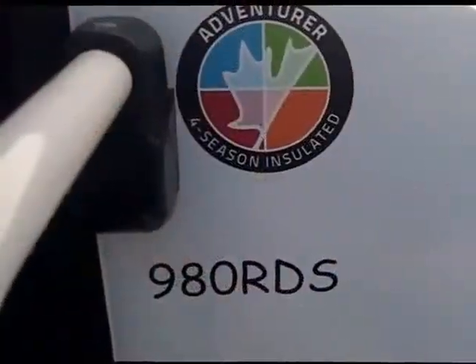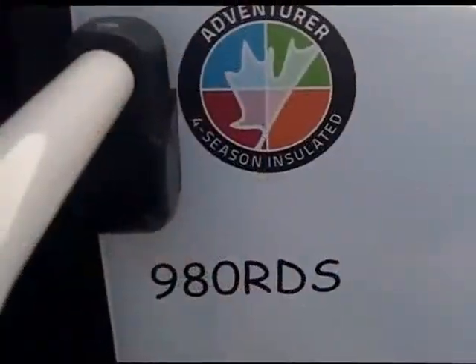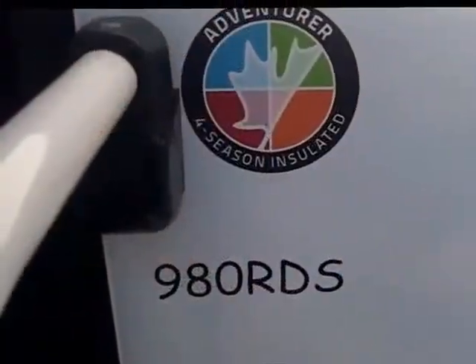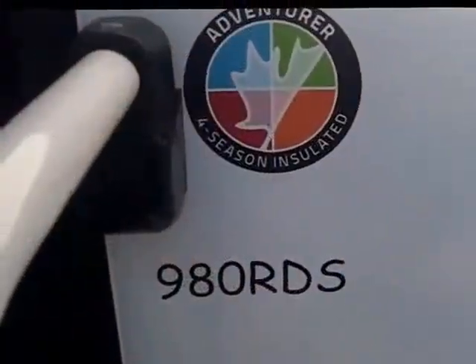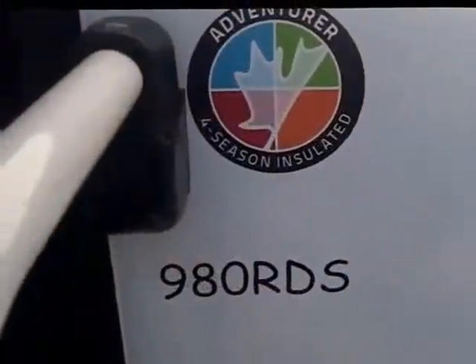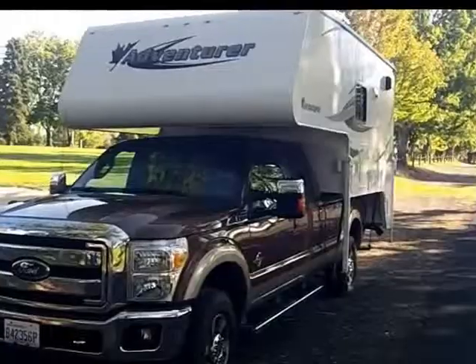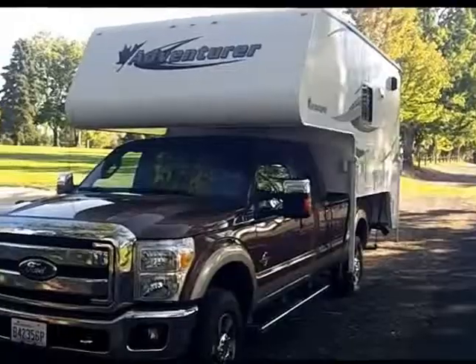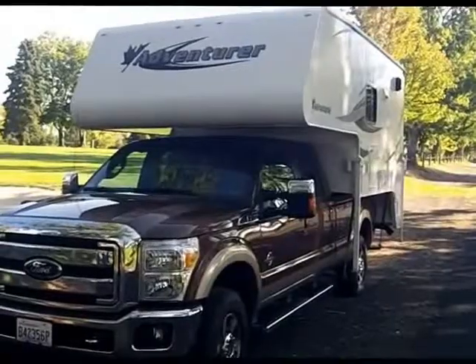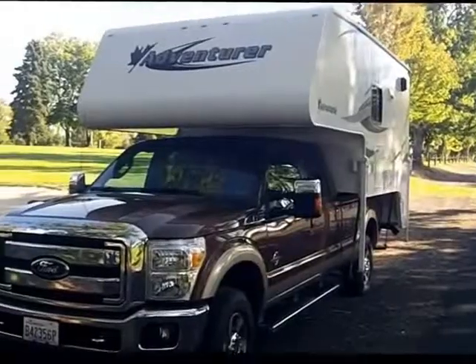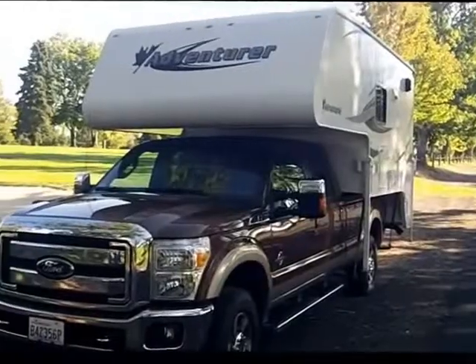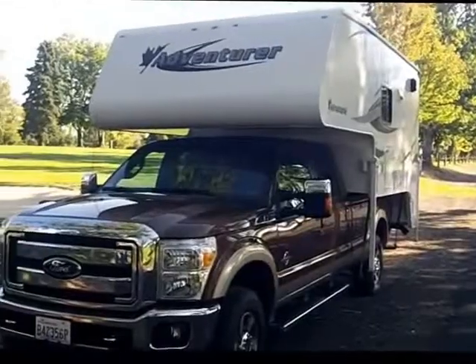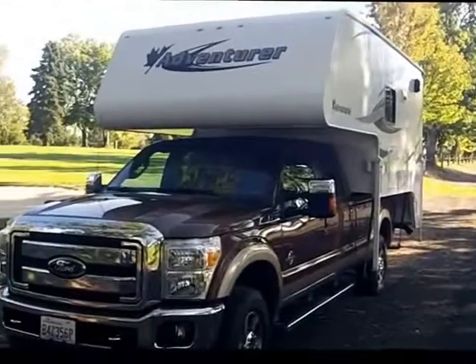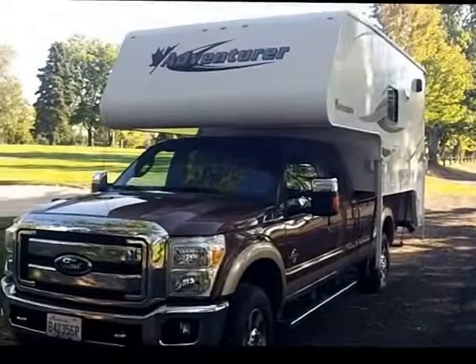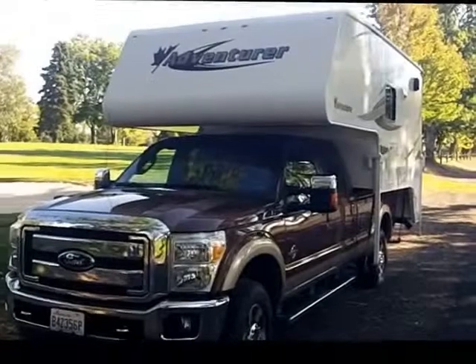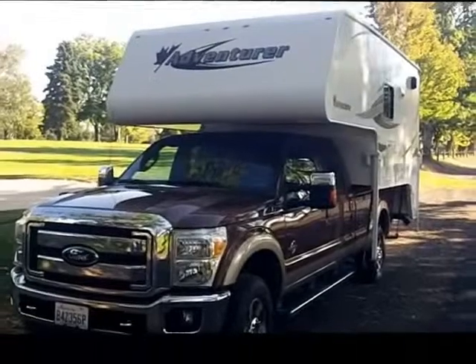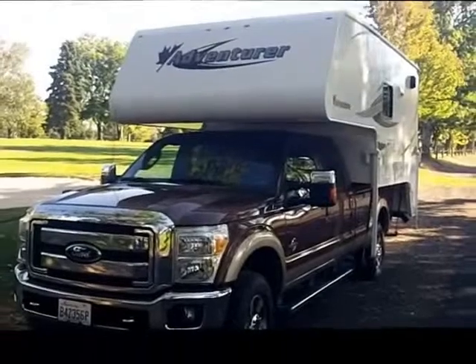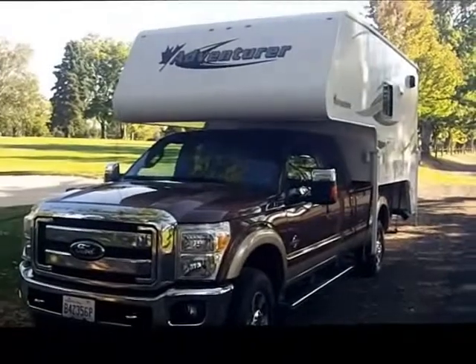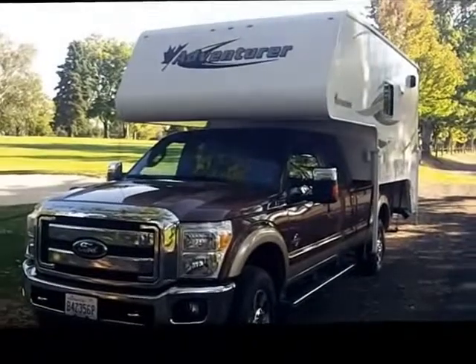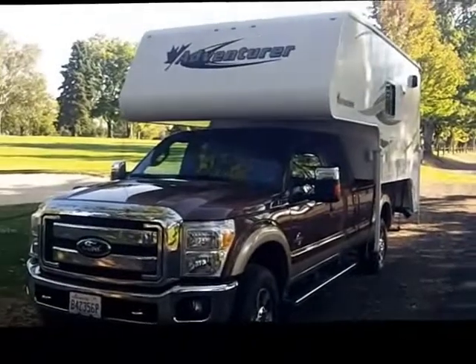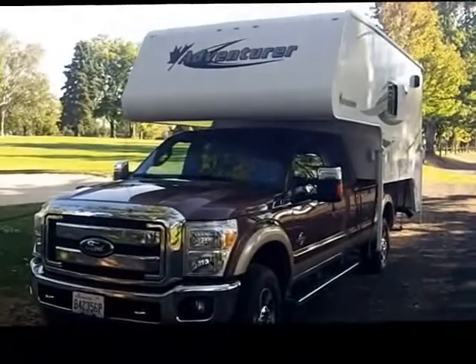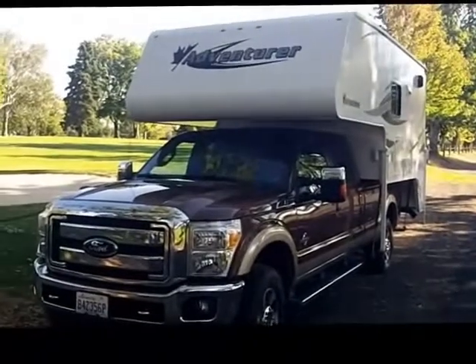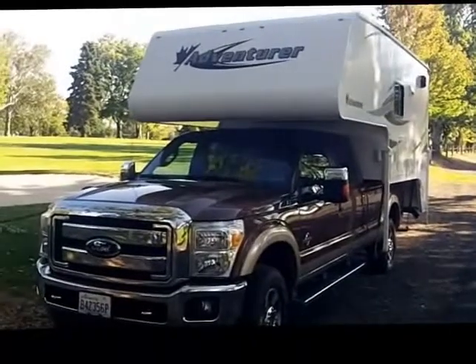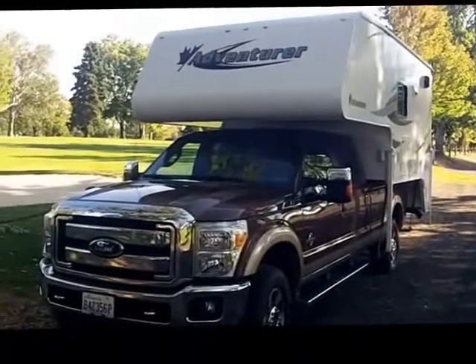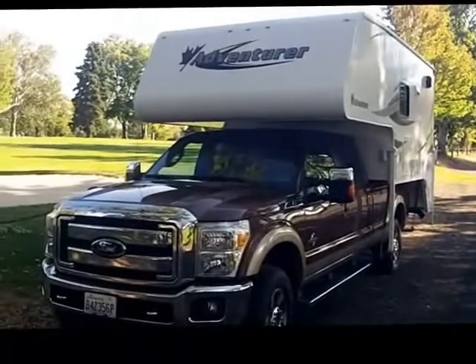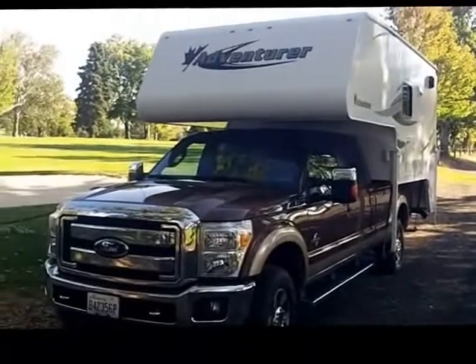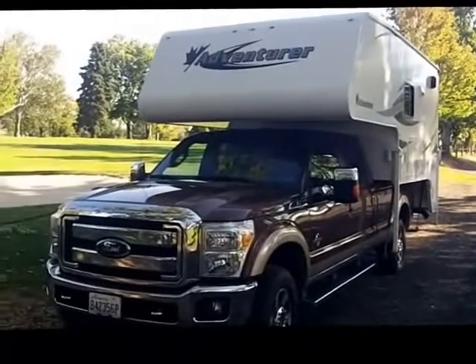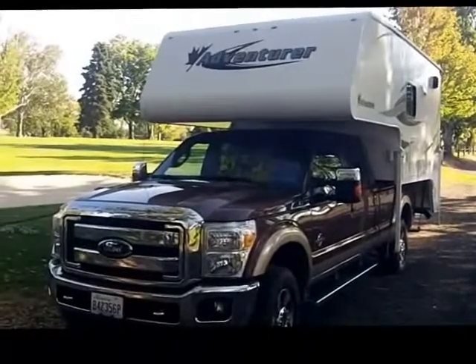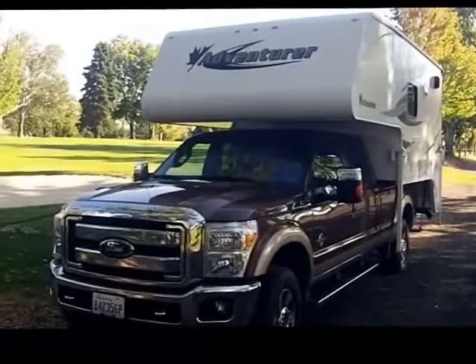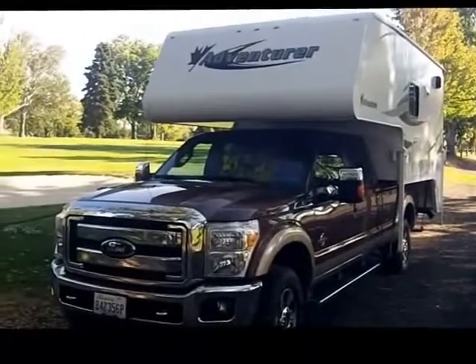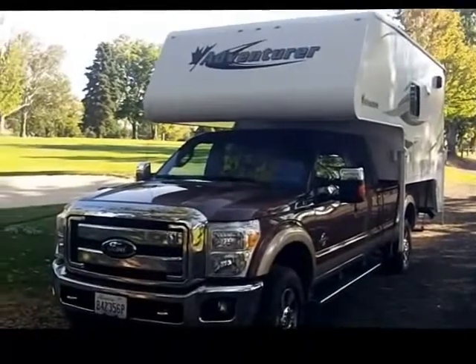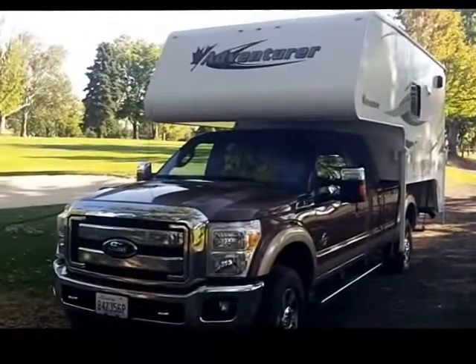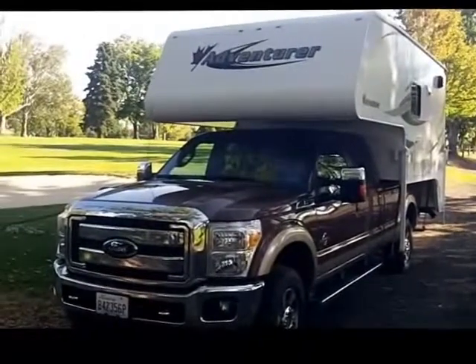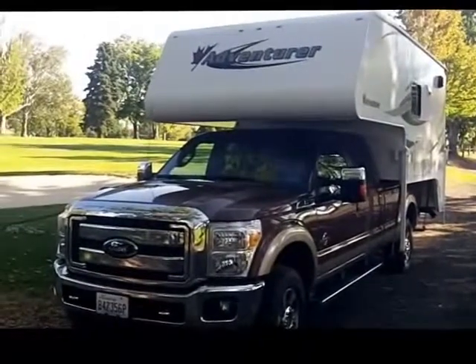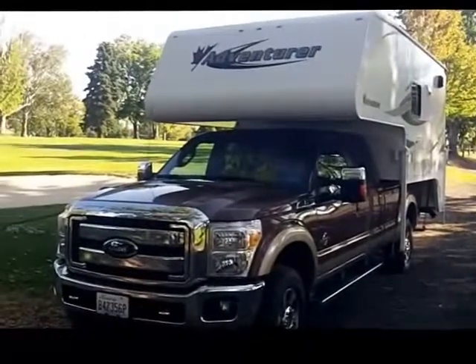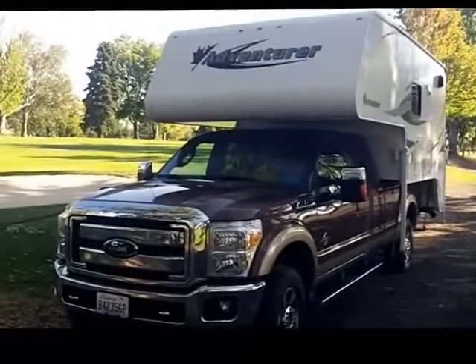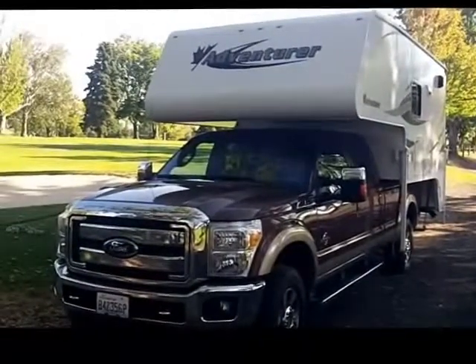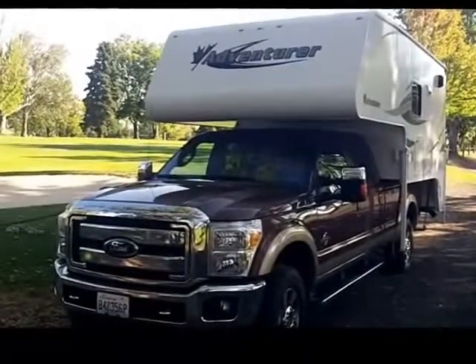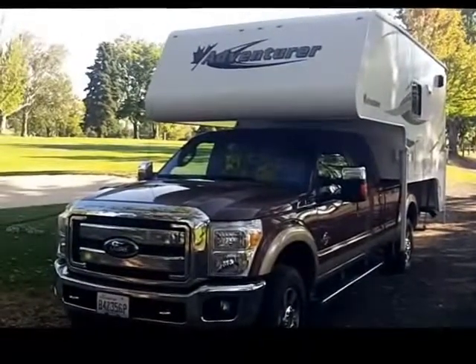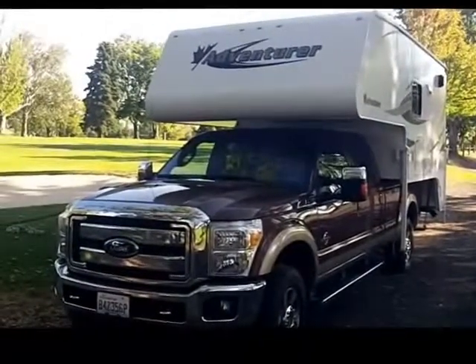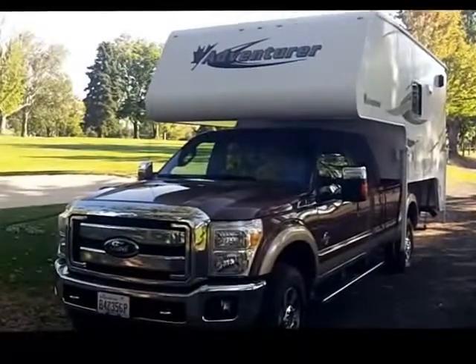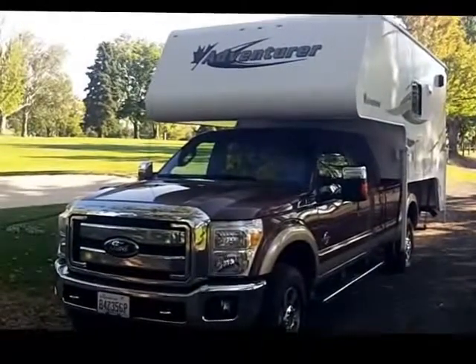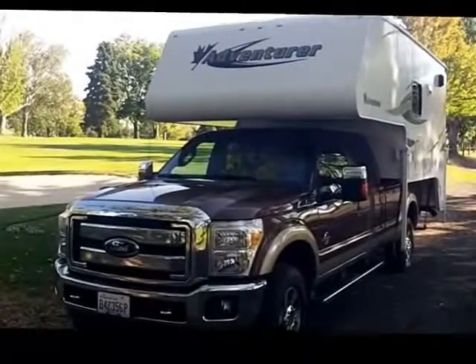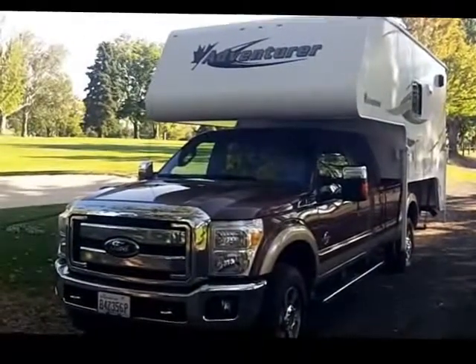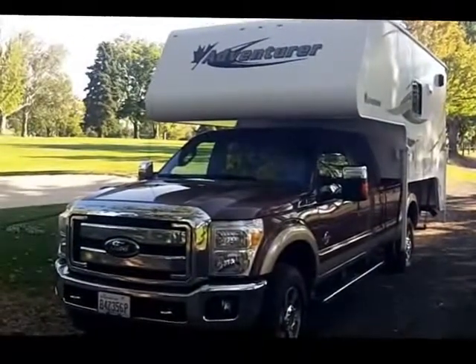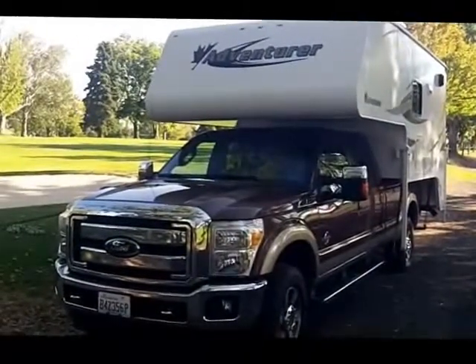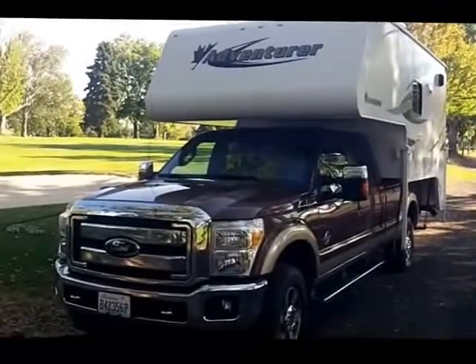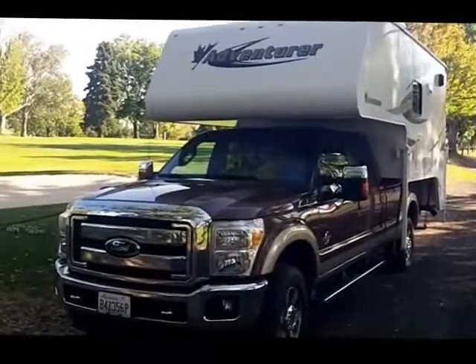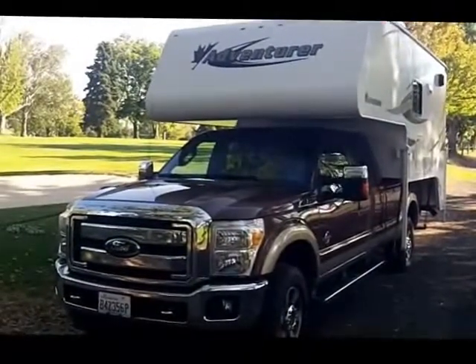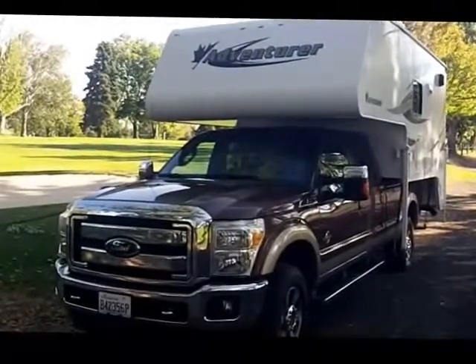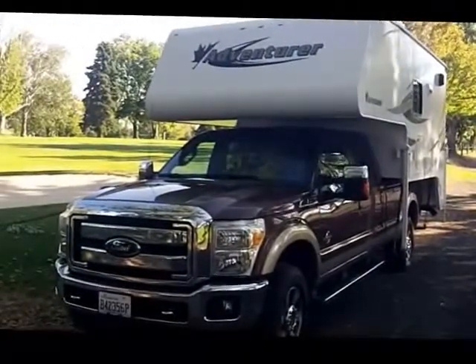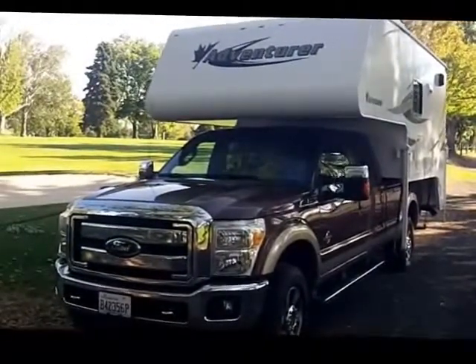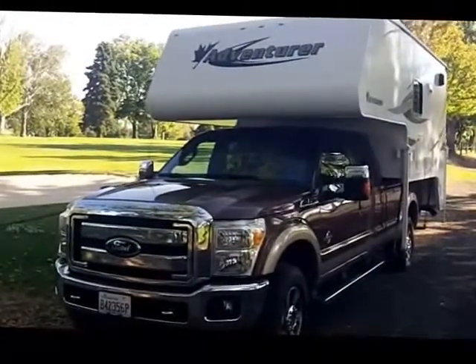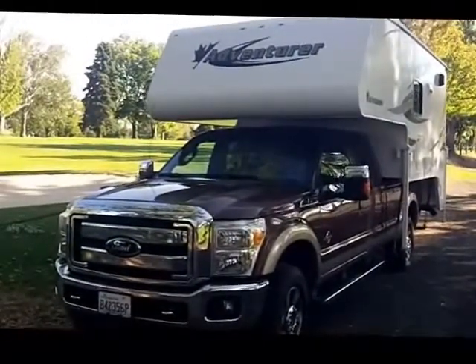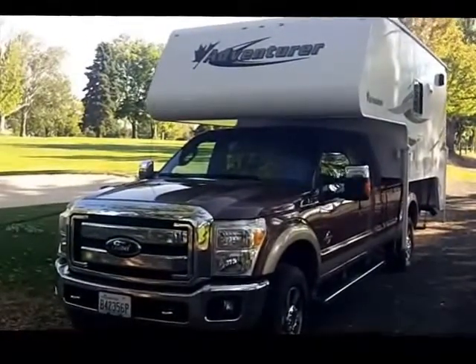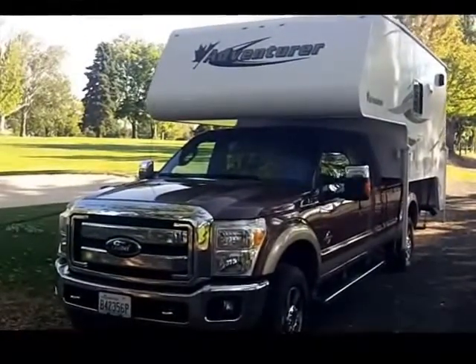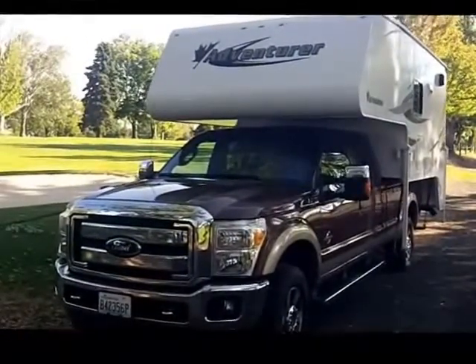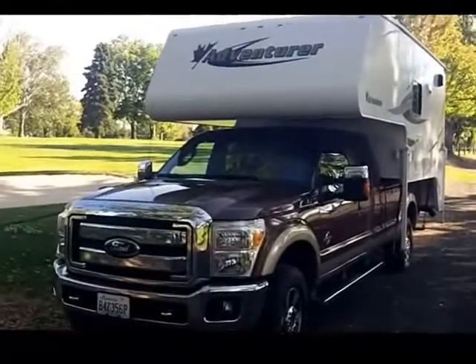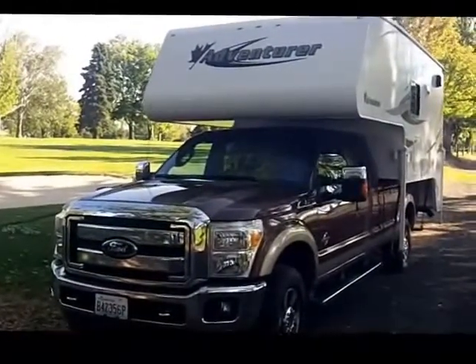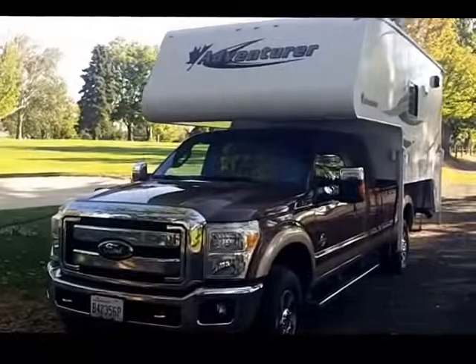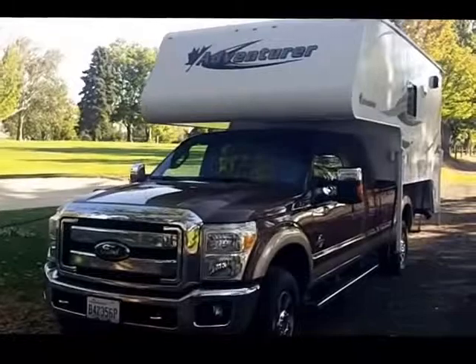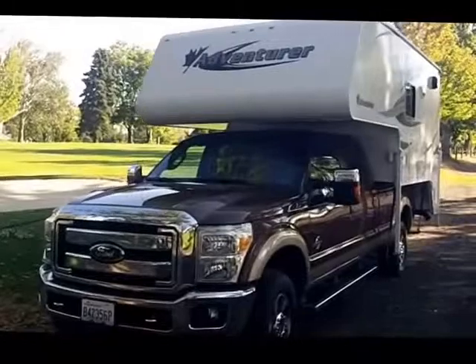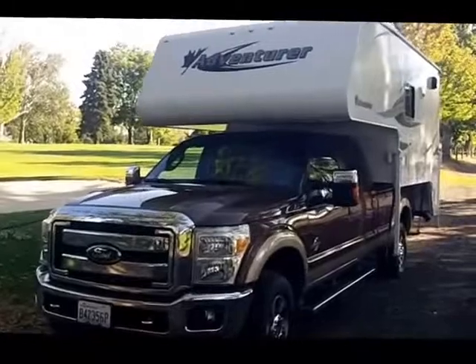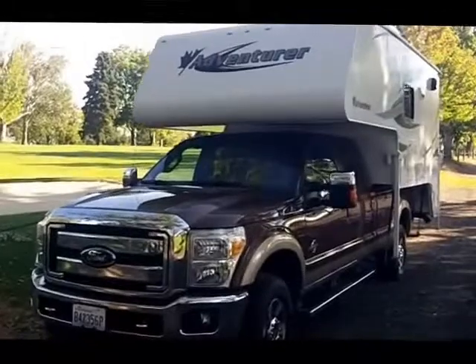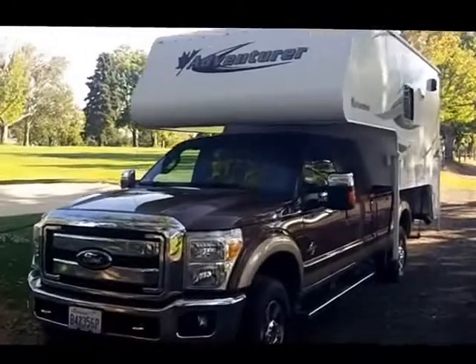Today we're going to do the video walk around on the Adventure 980 RDS truck camper with a single slide.